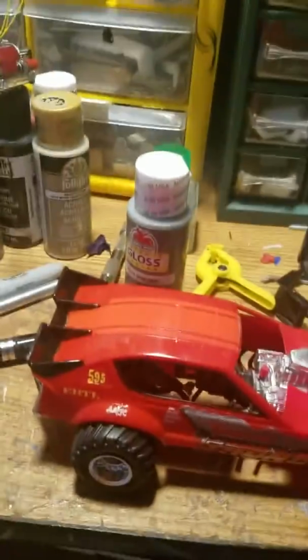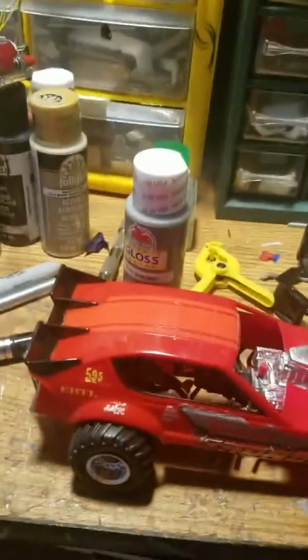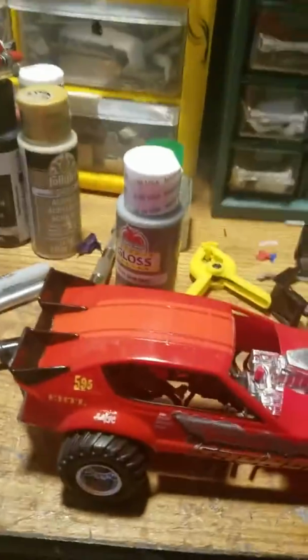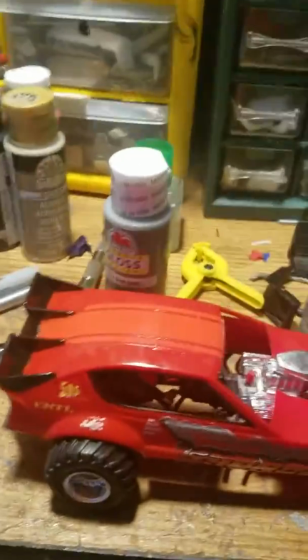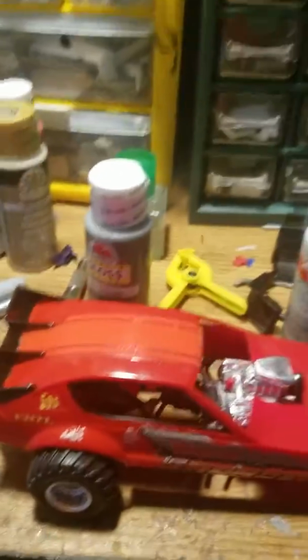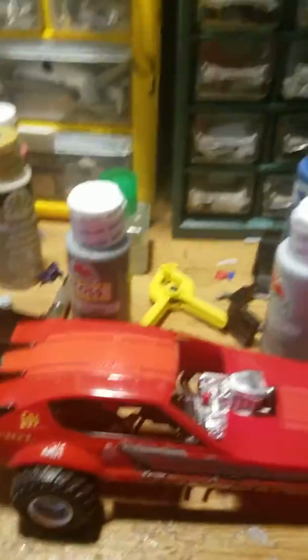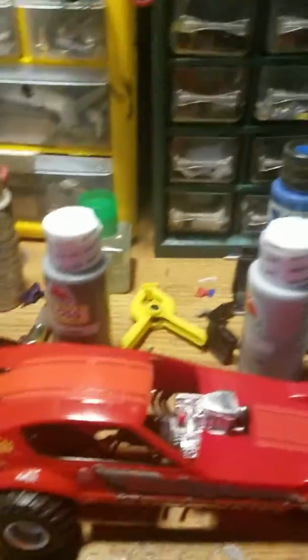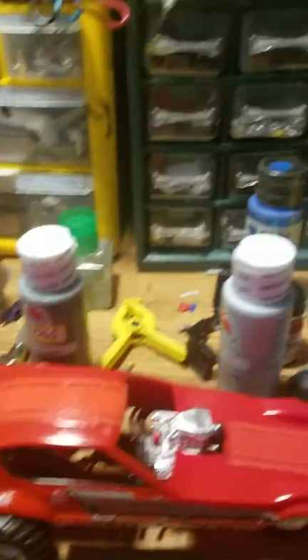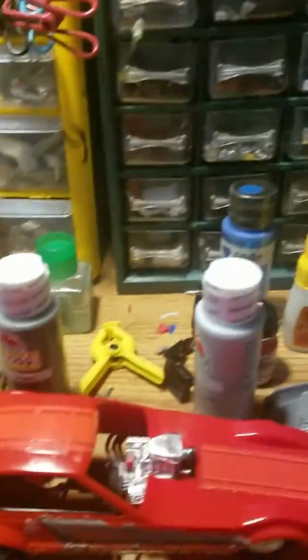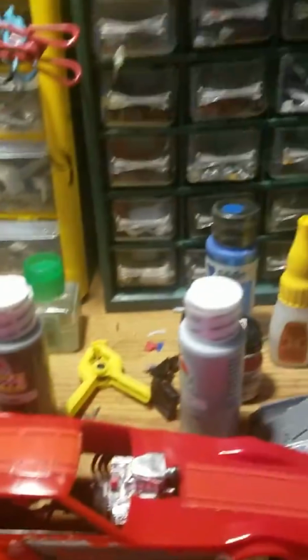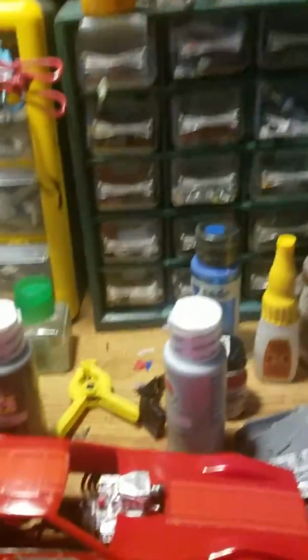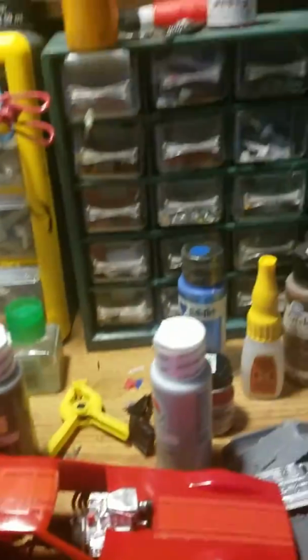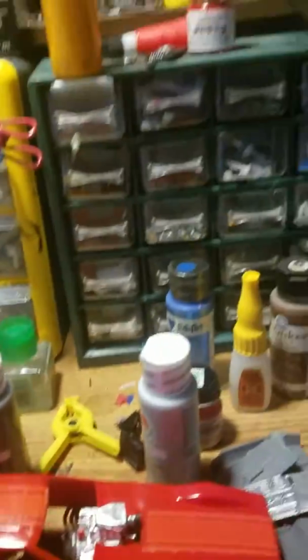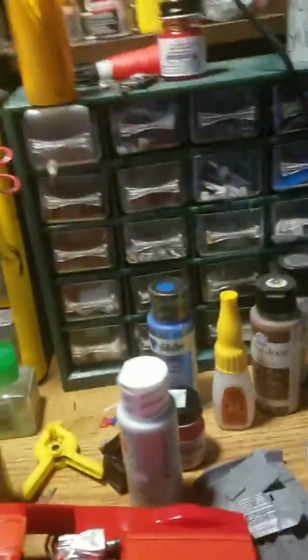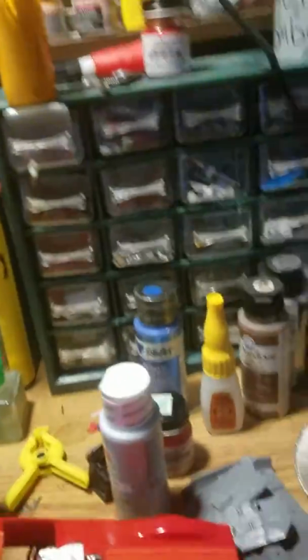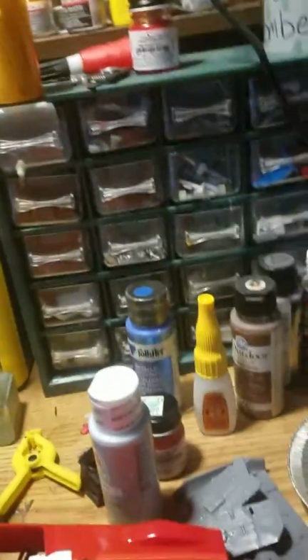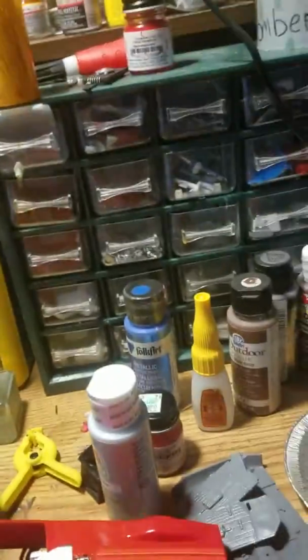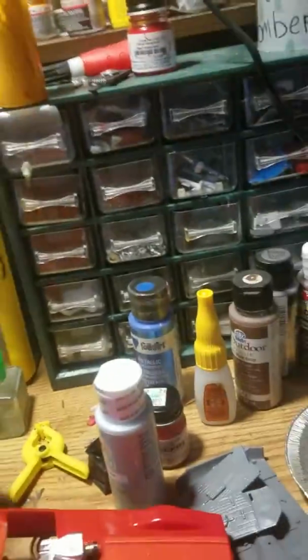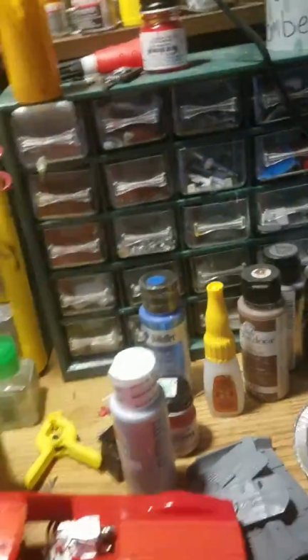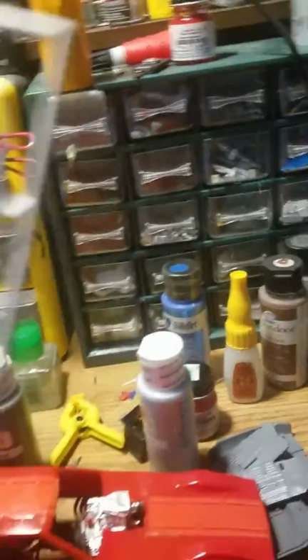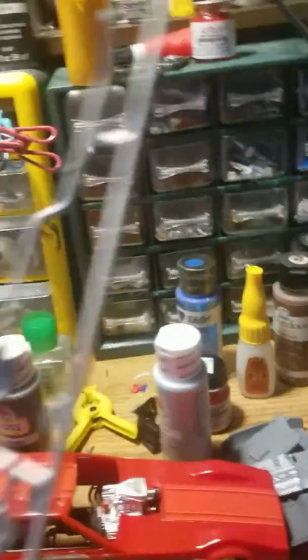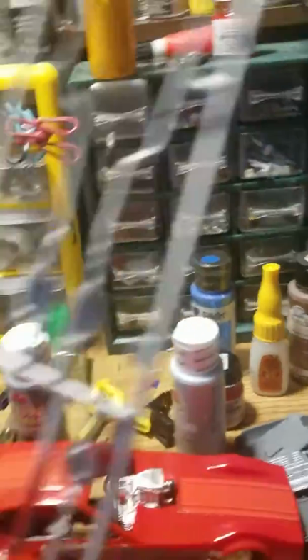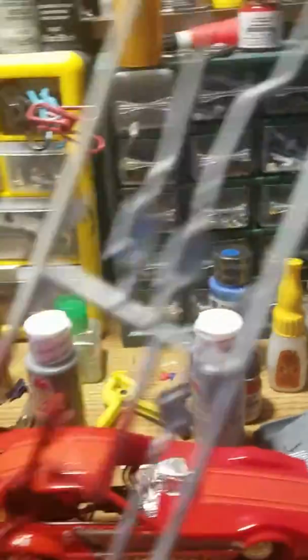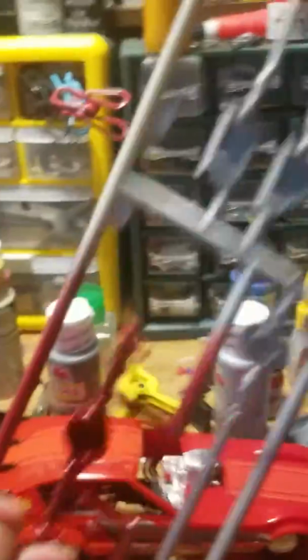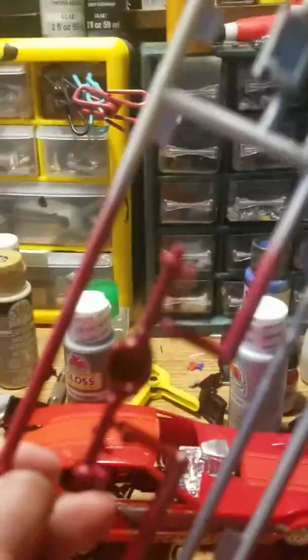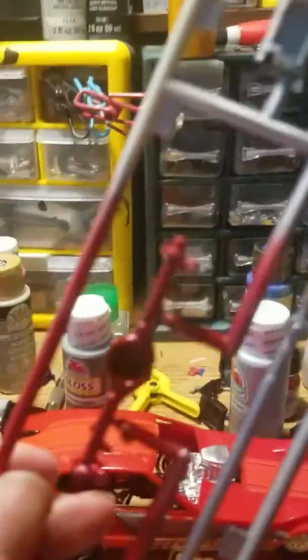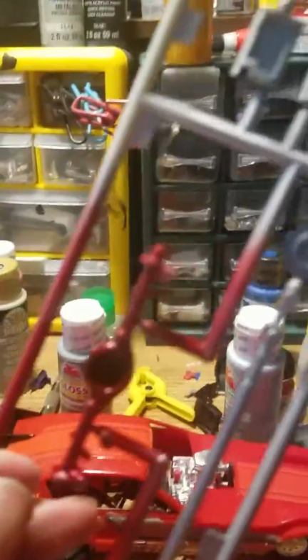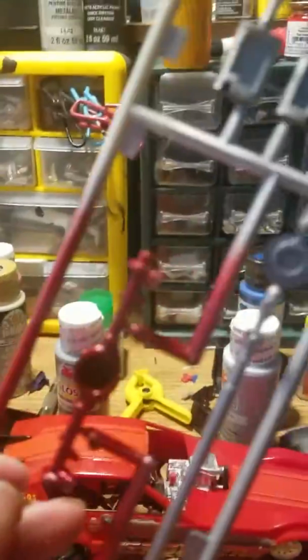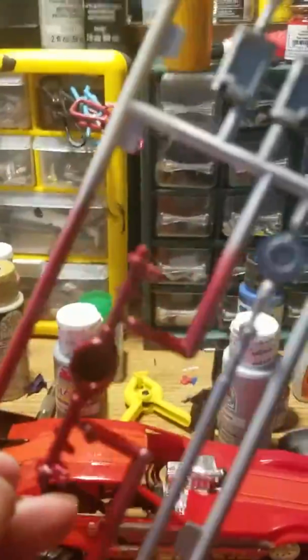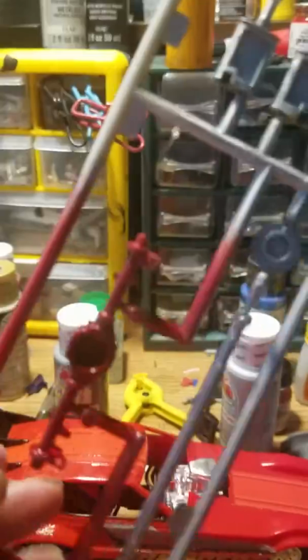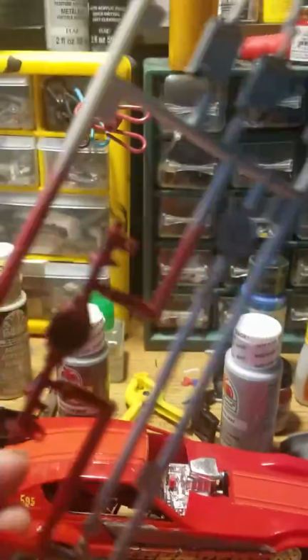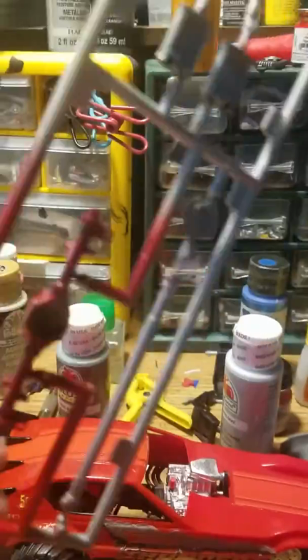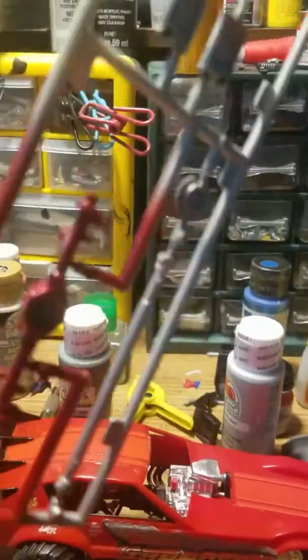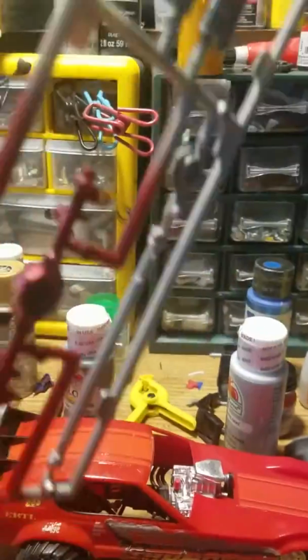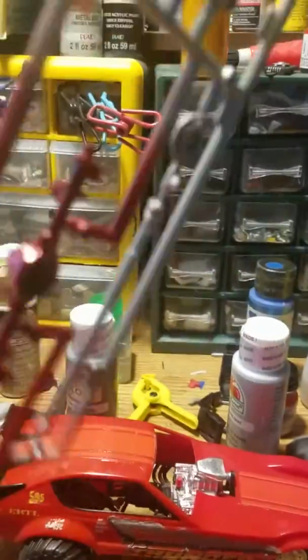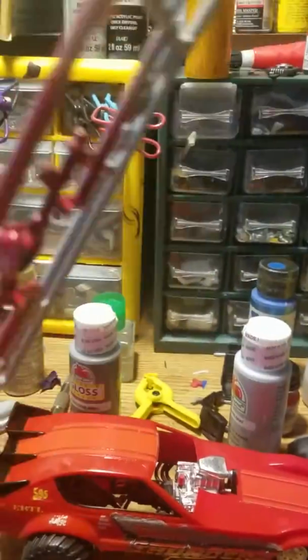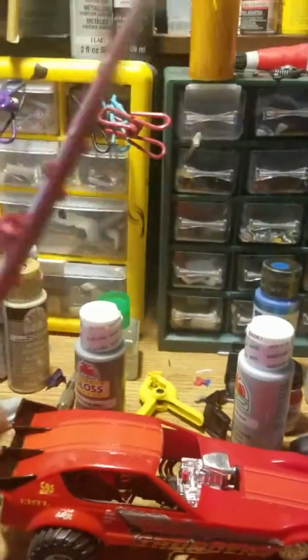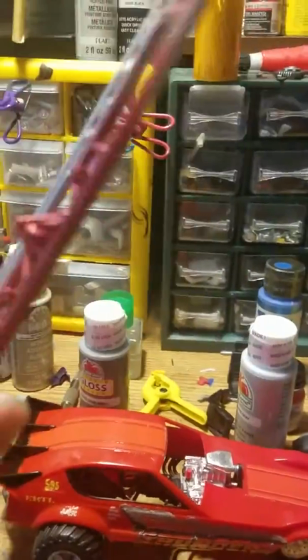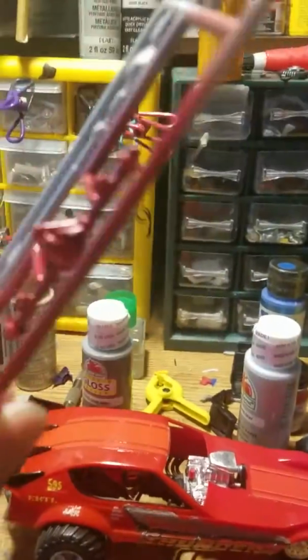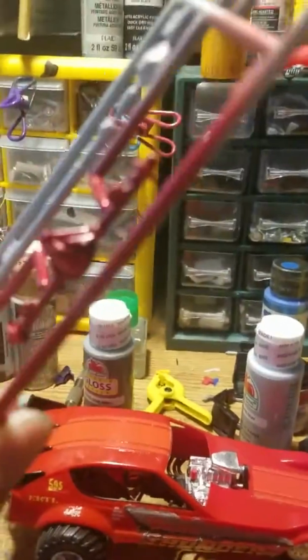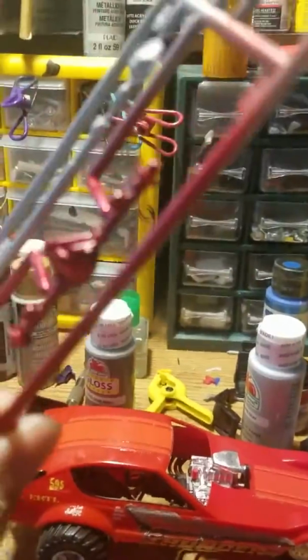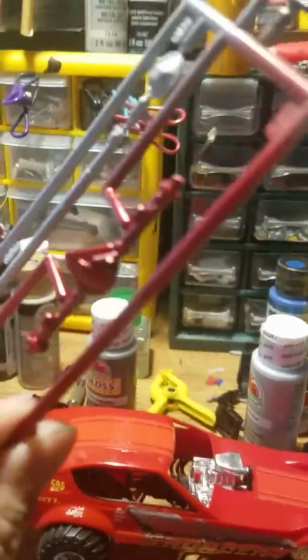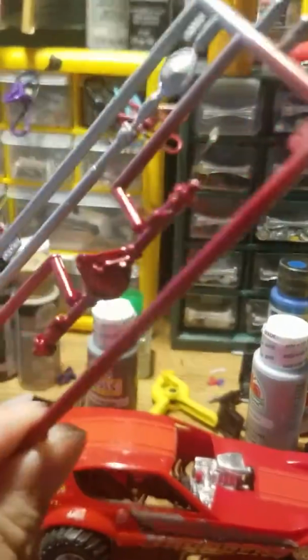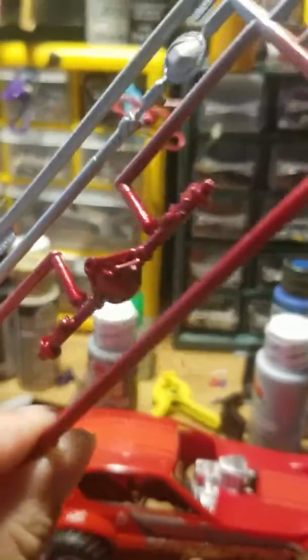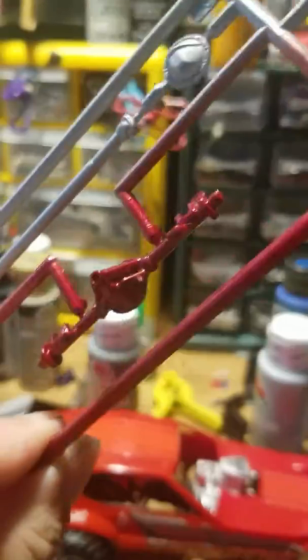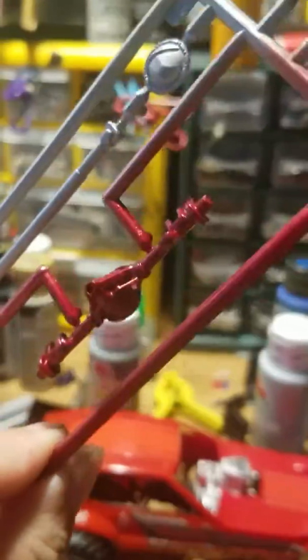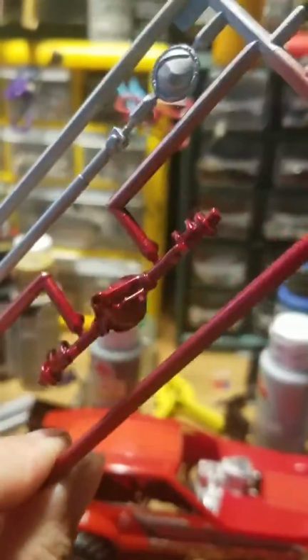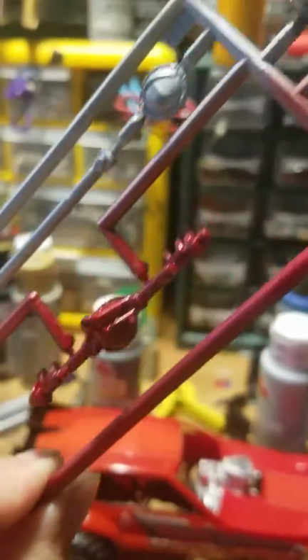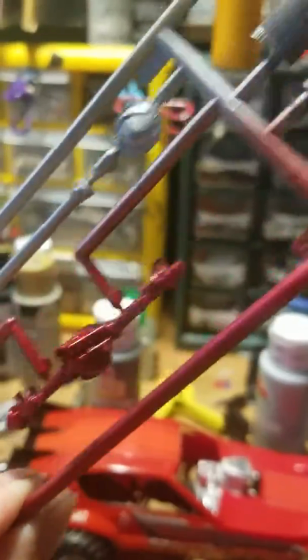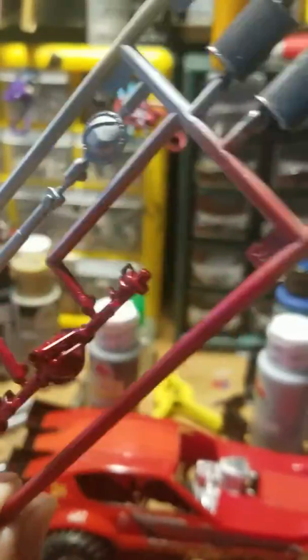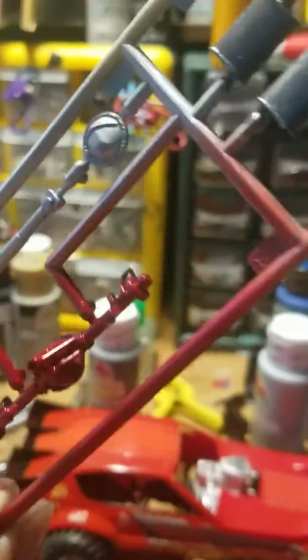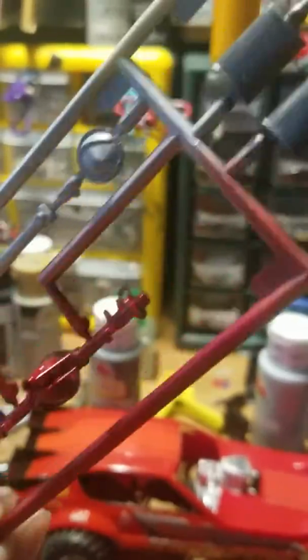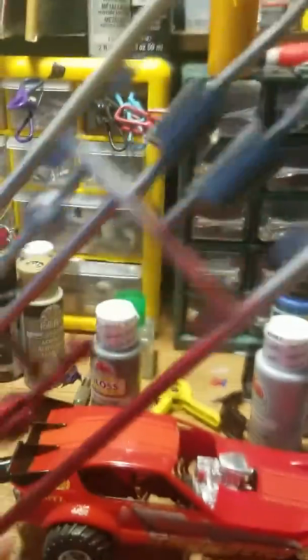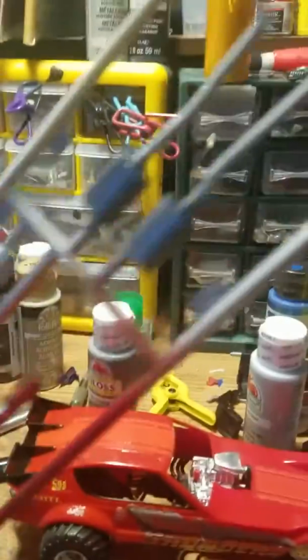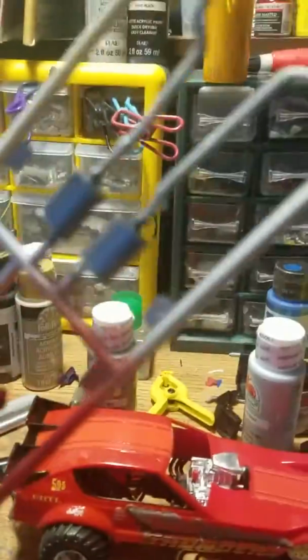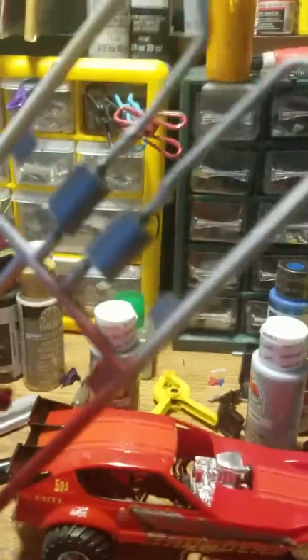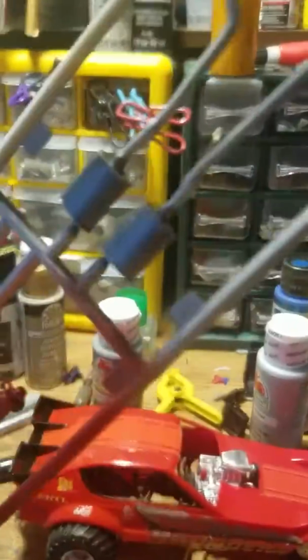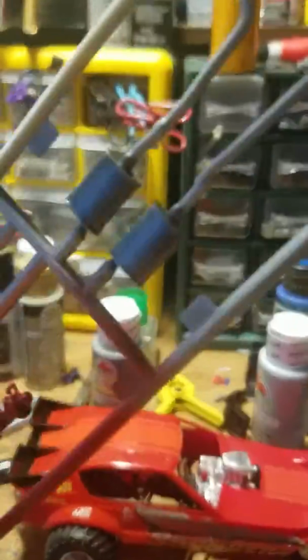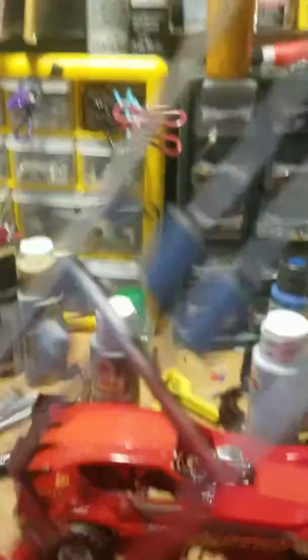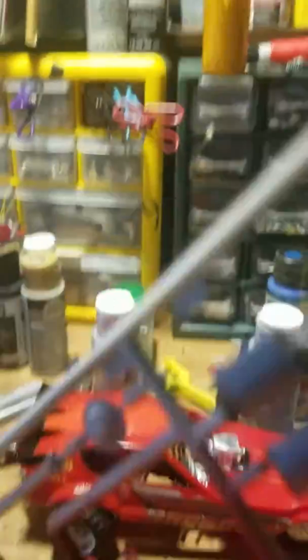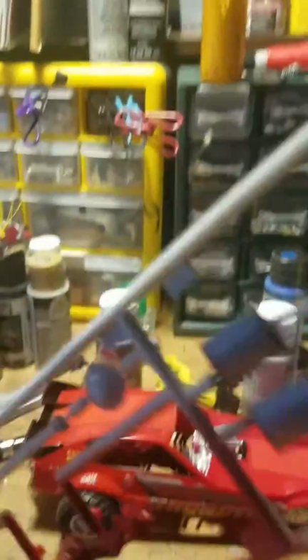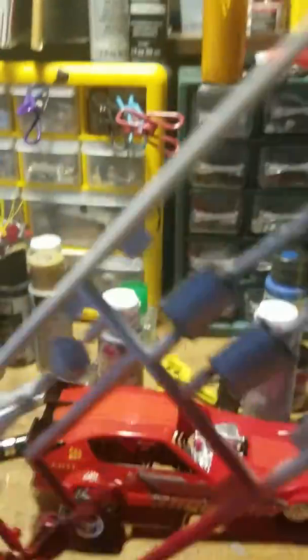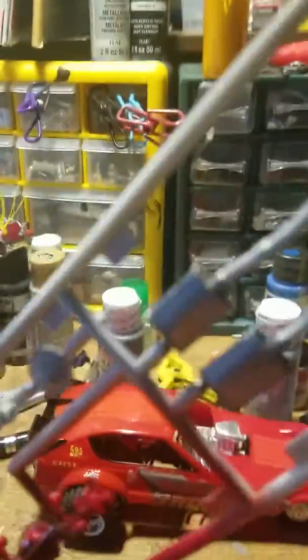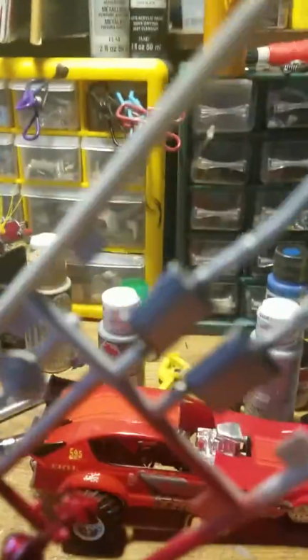The rear end right here is body color. Still got a lot to do to it.